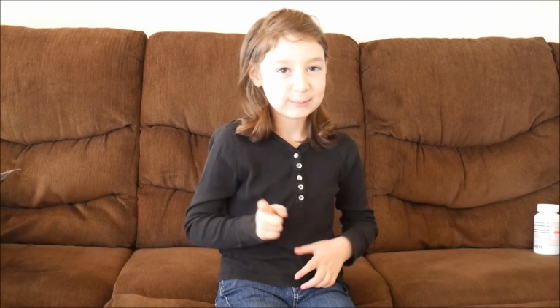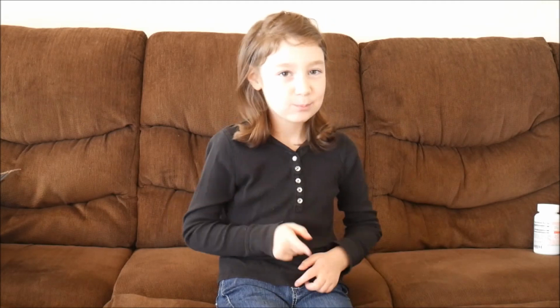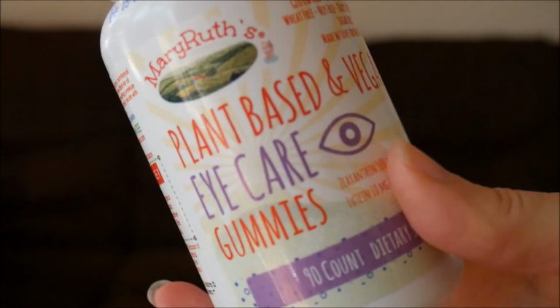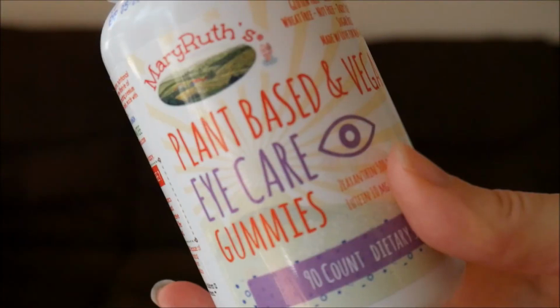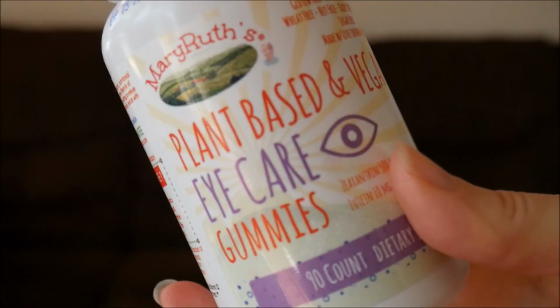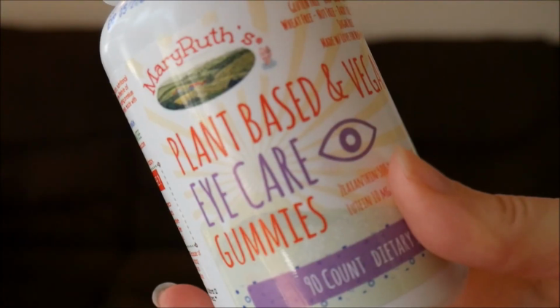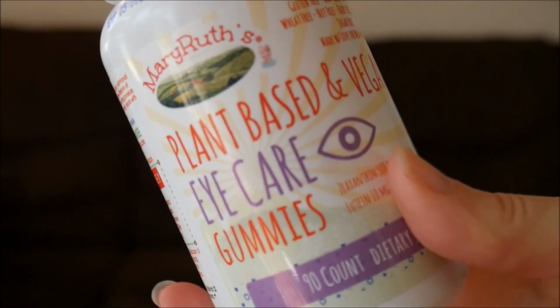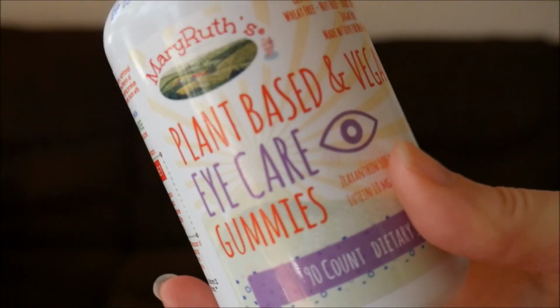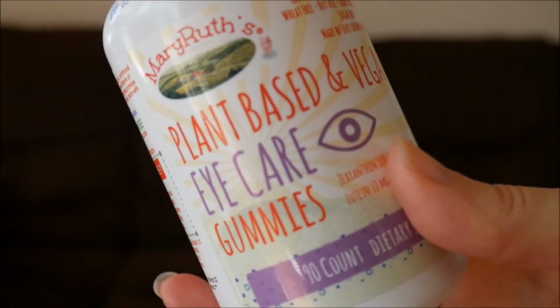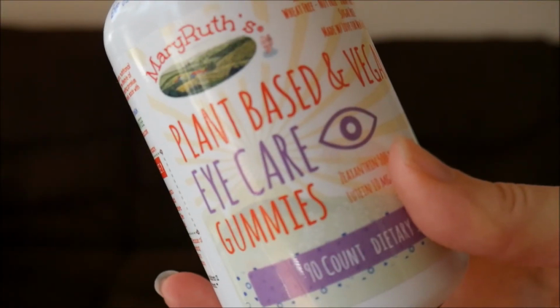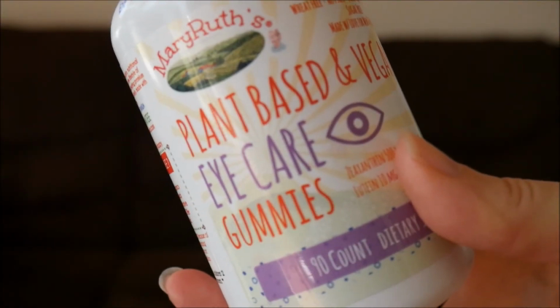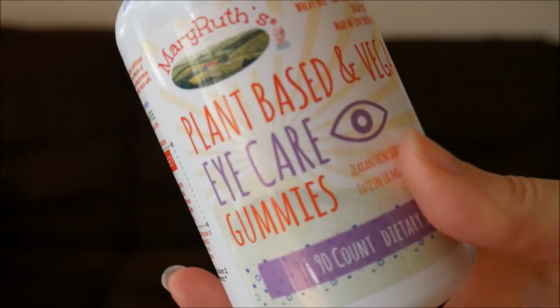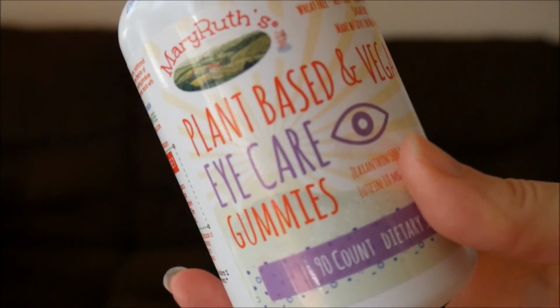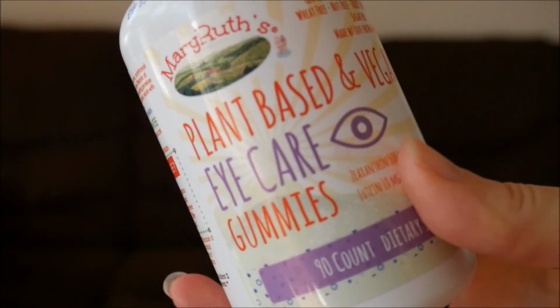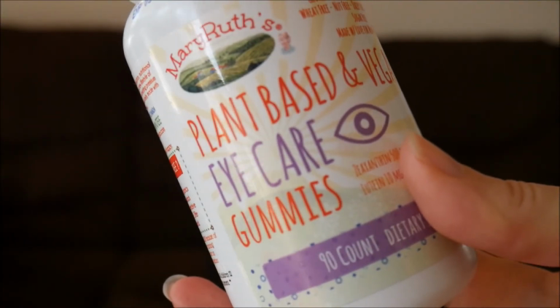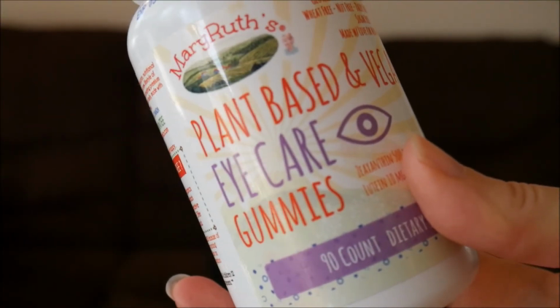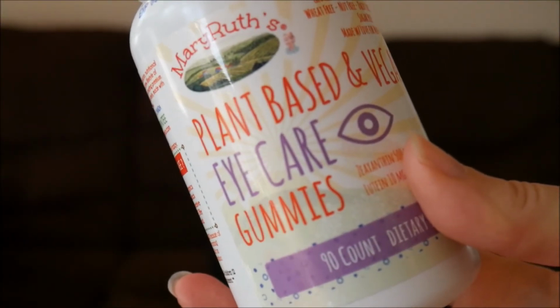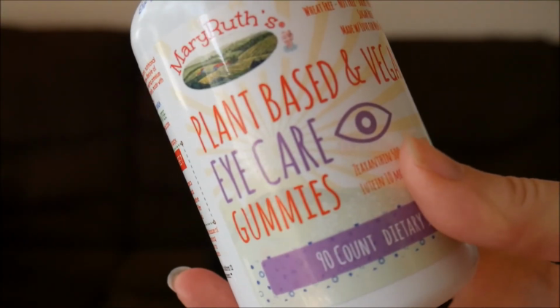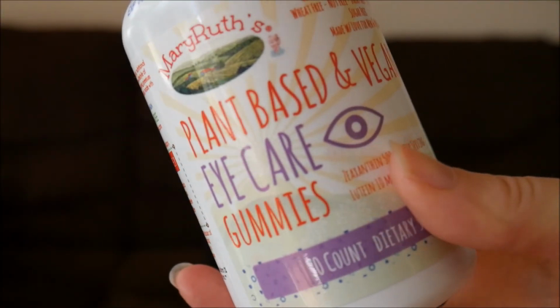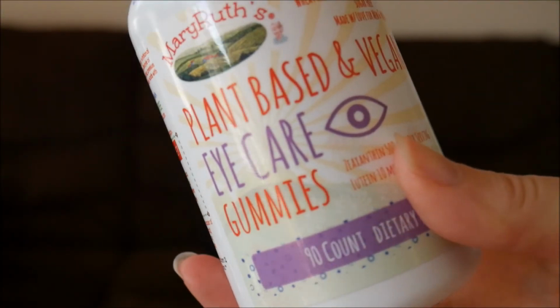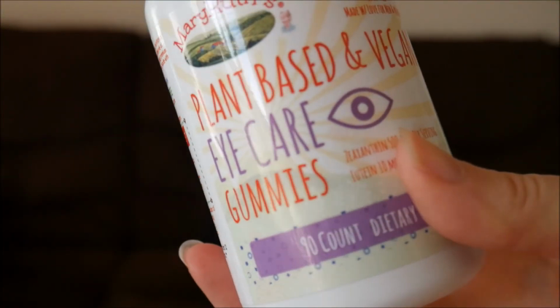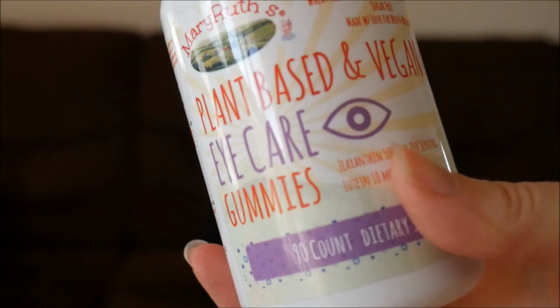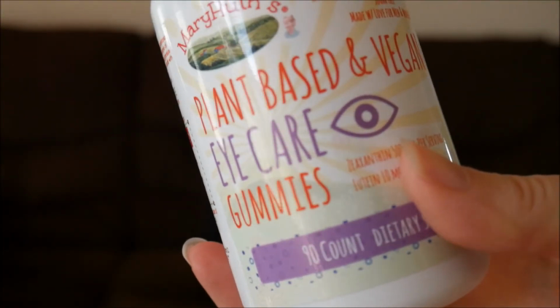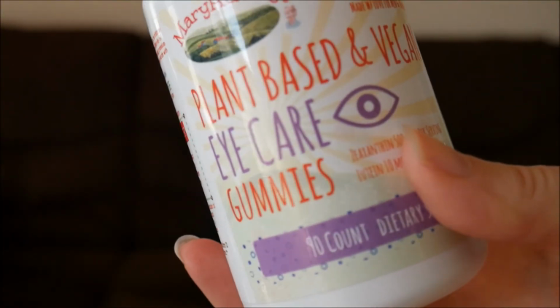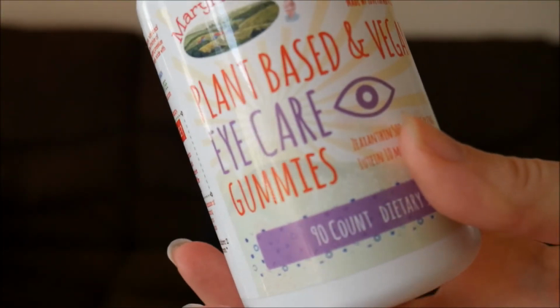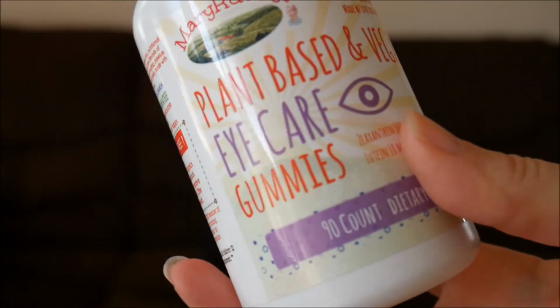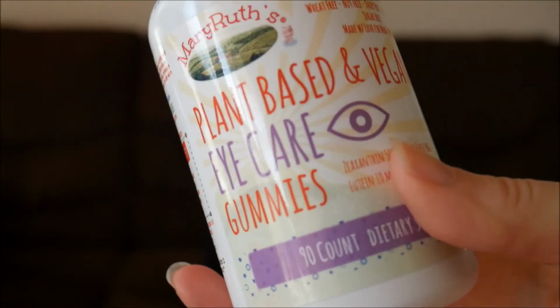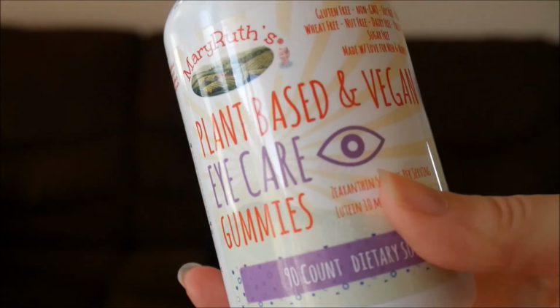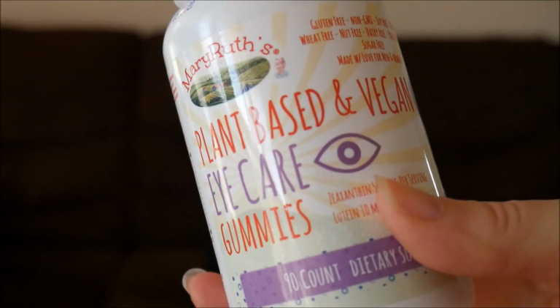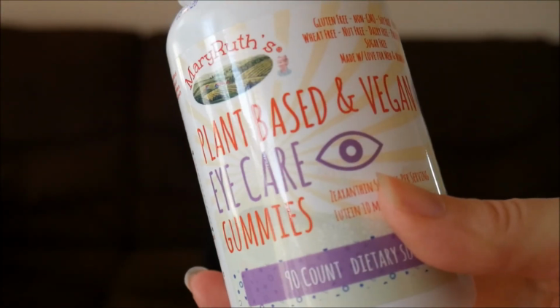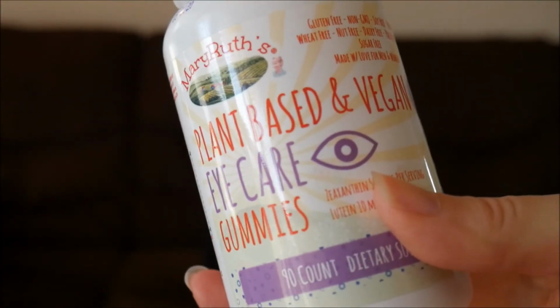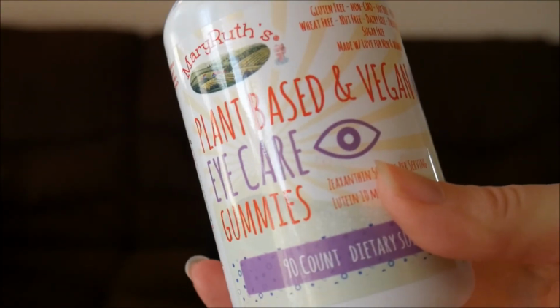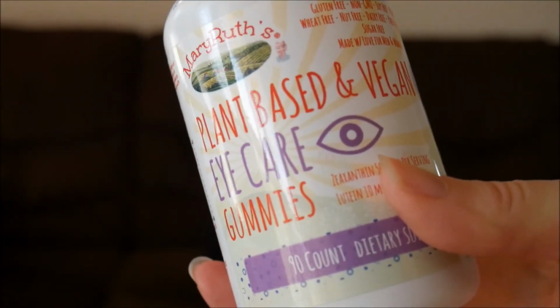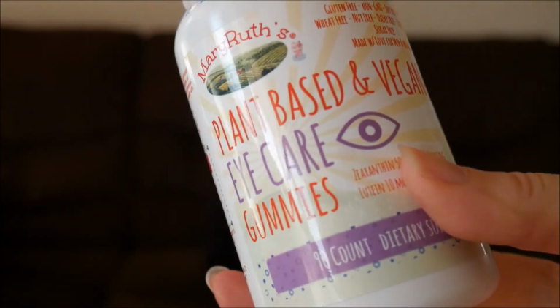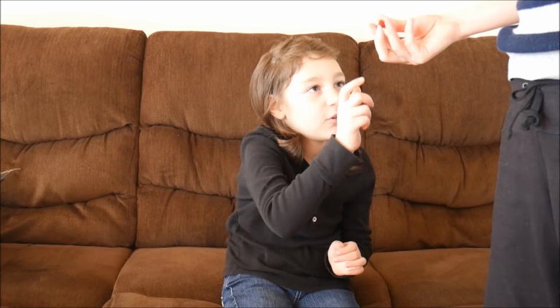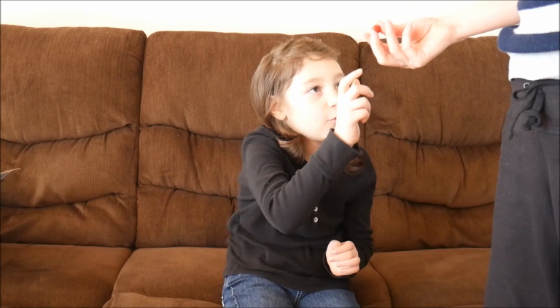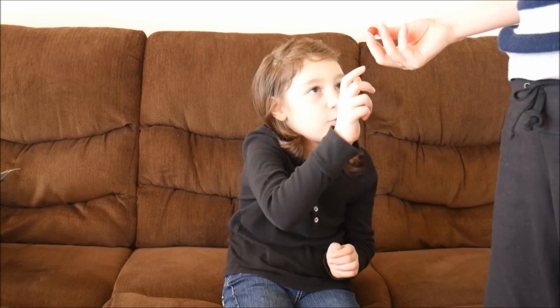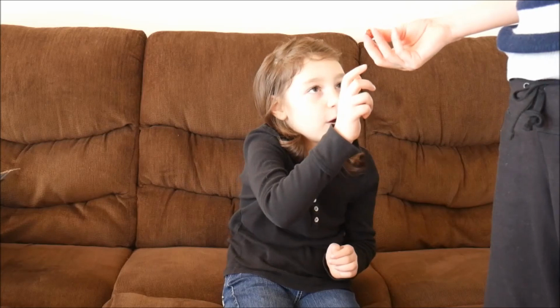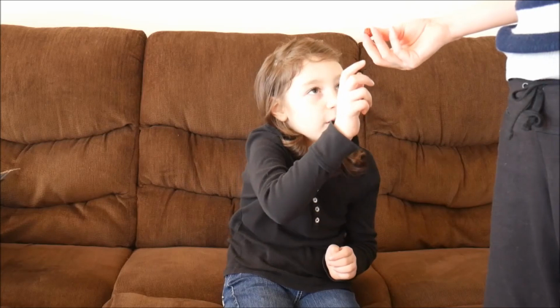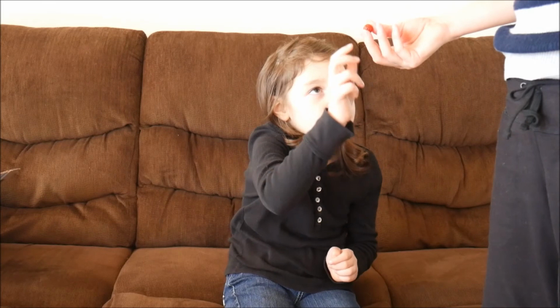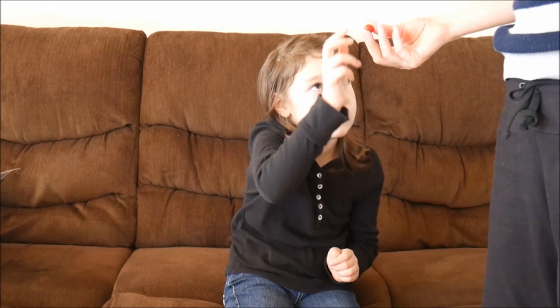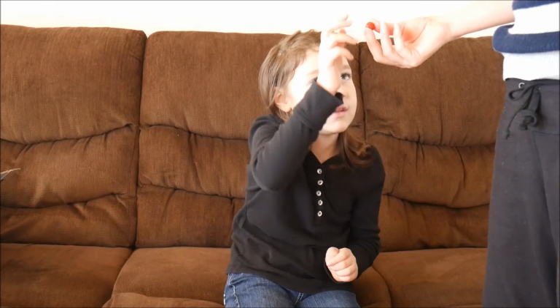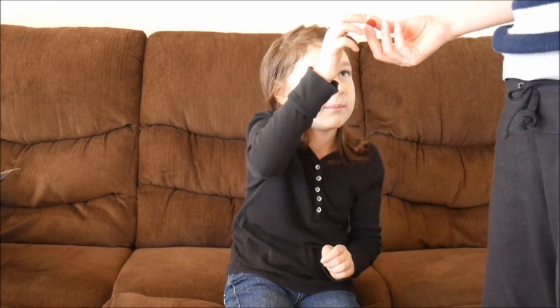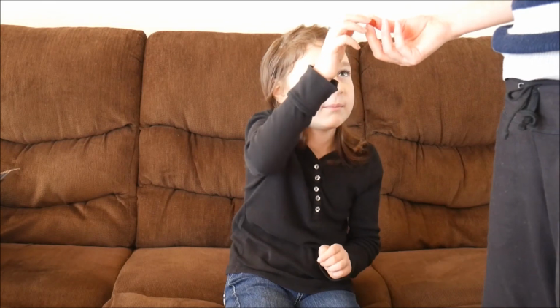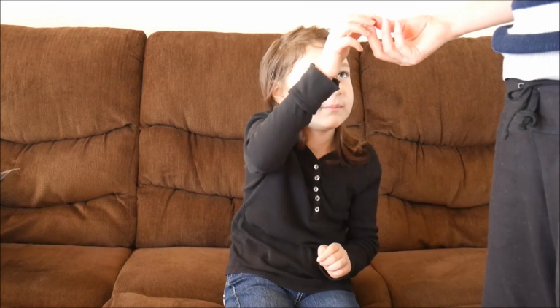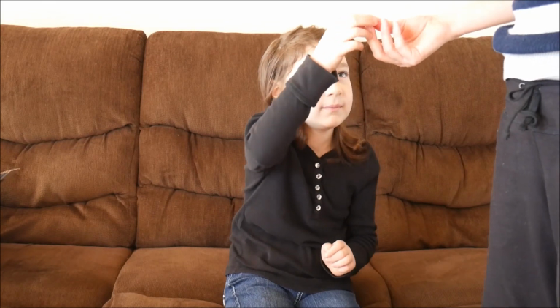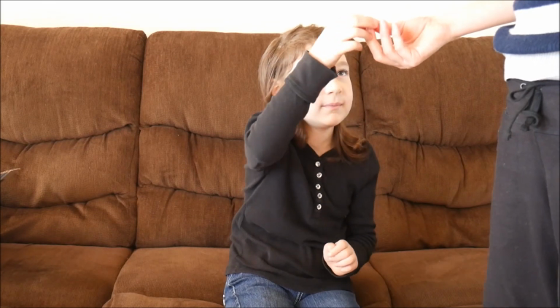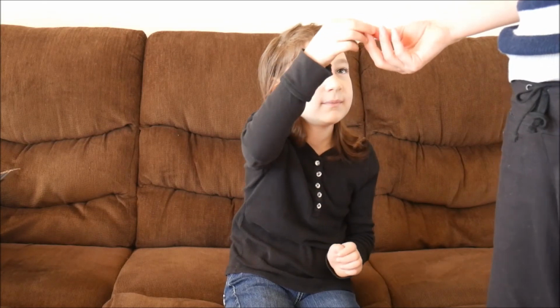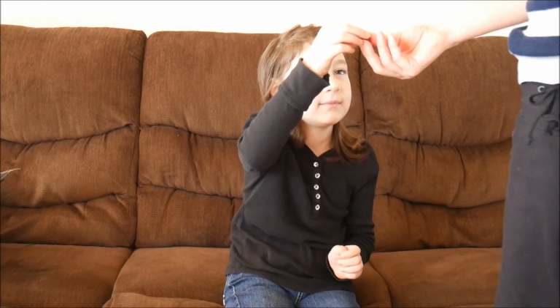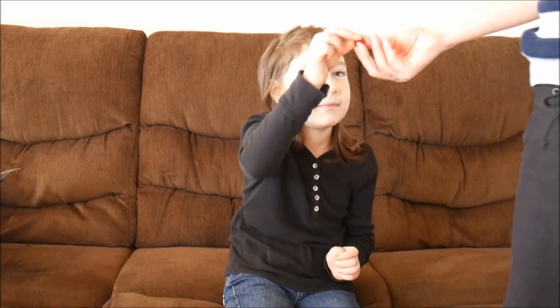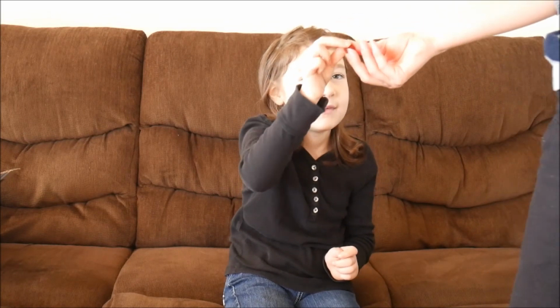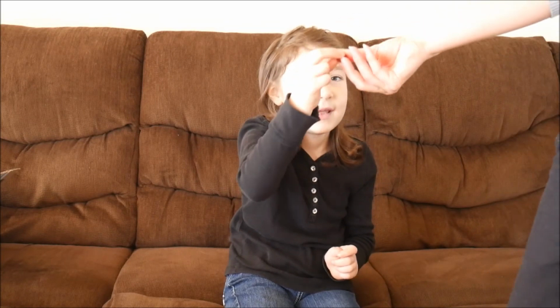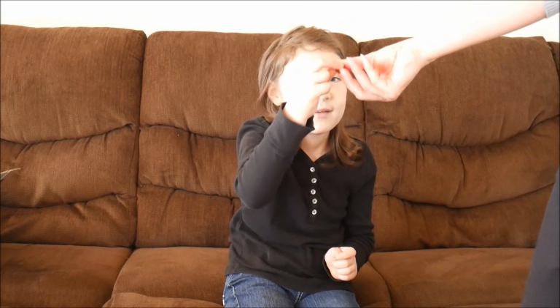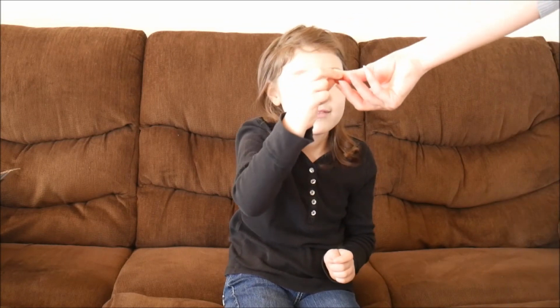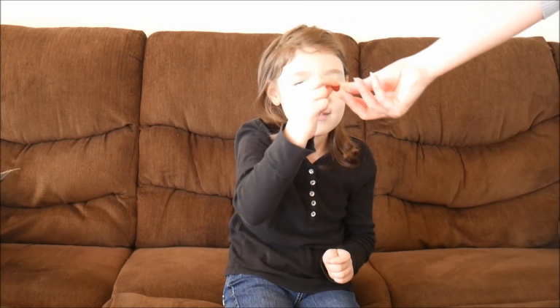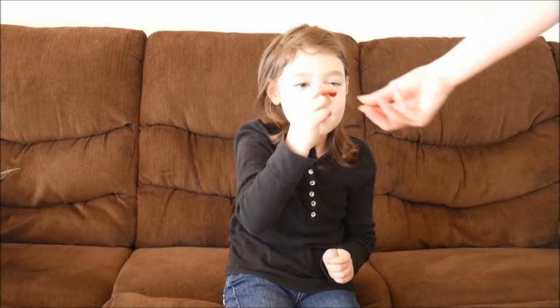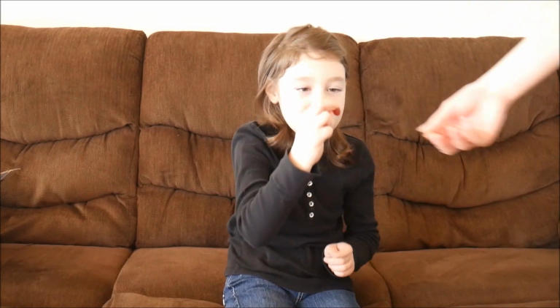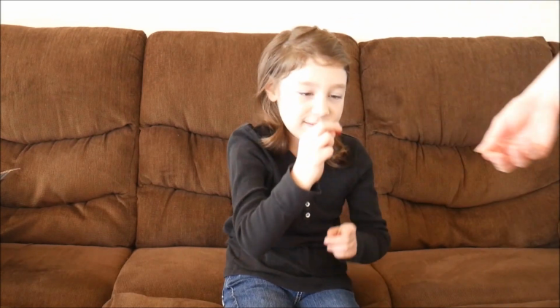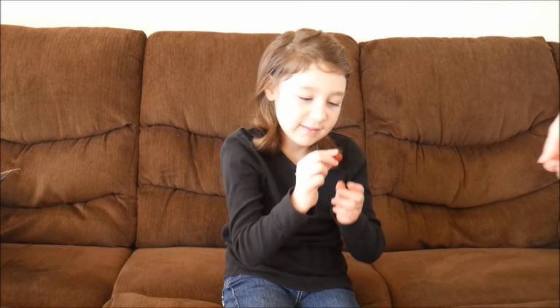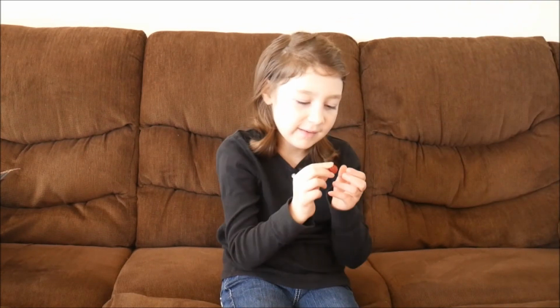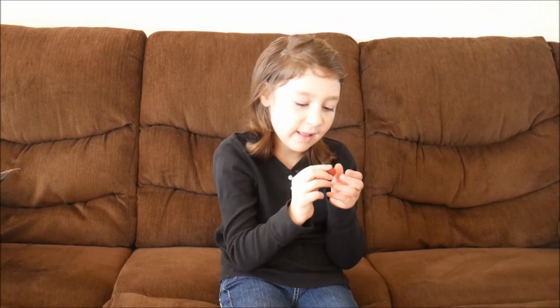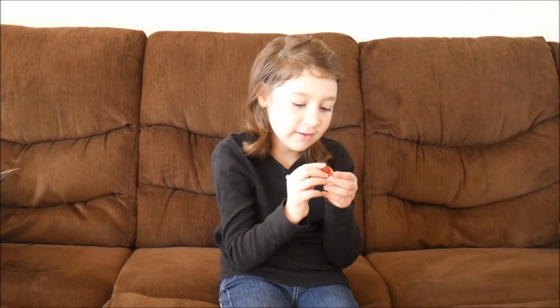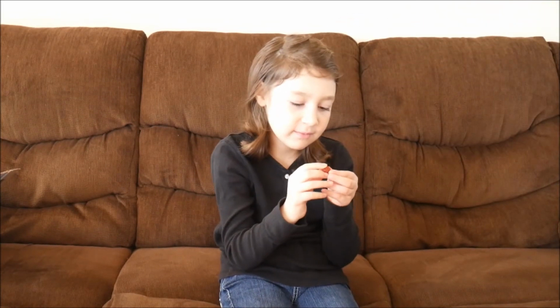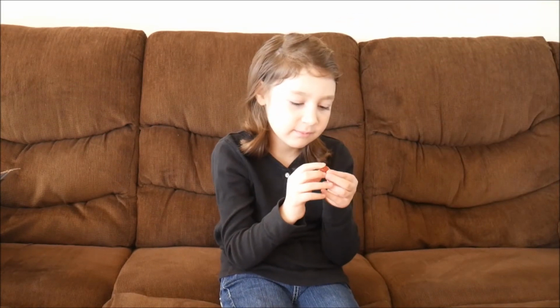The last one she's gonna take is the eye care gummy.